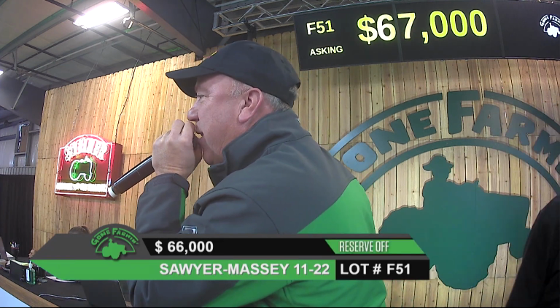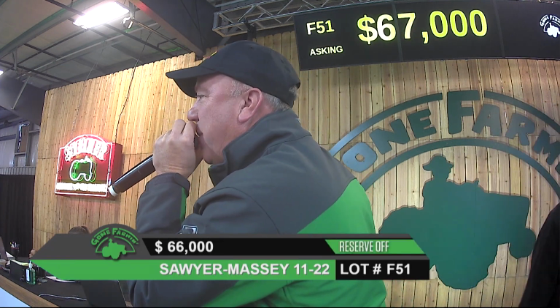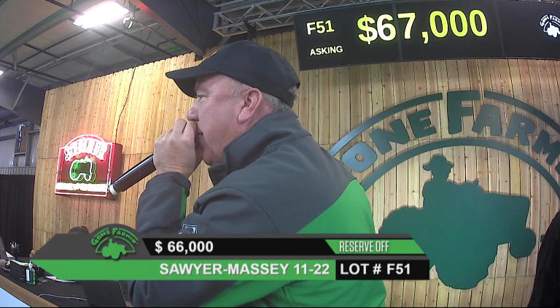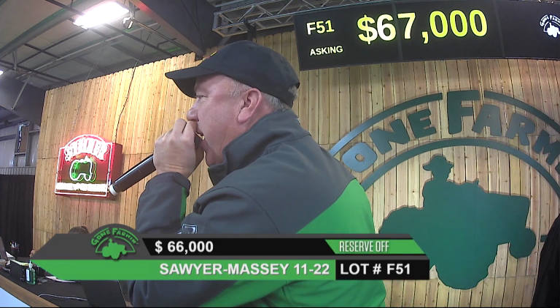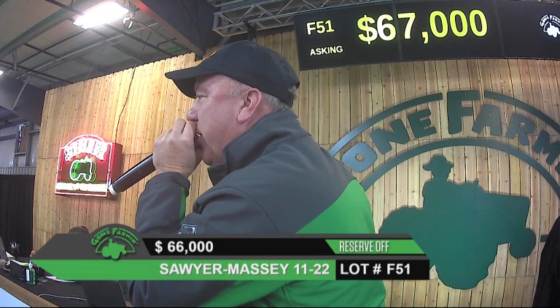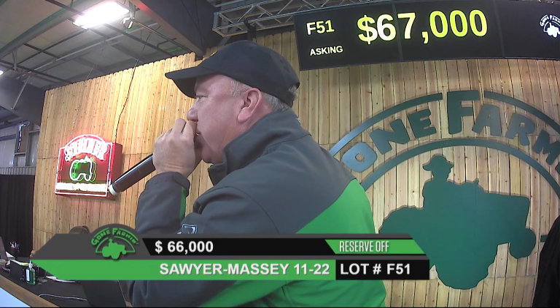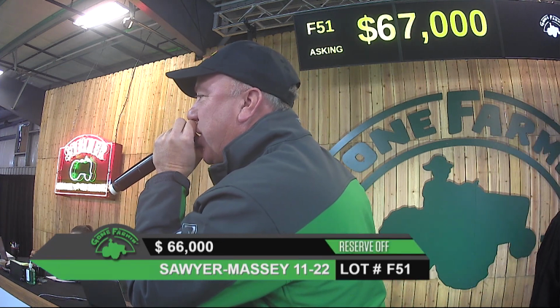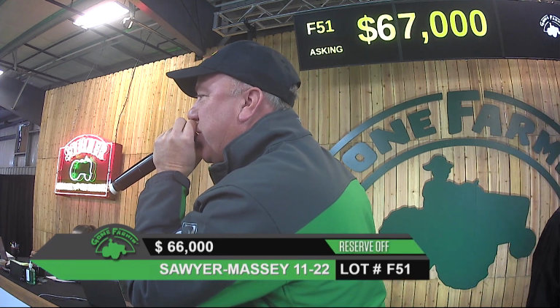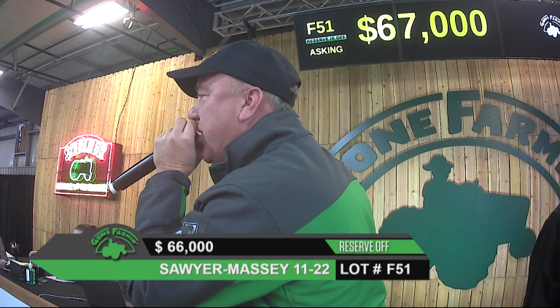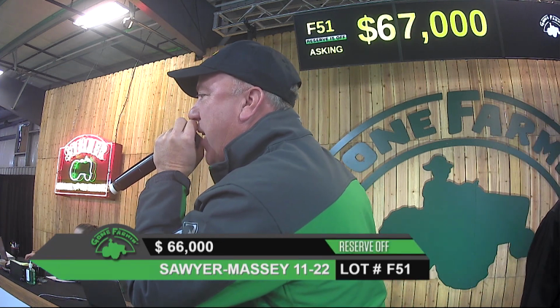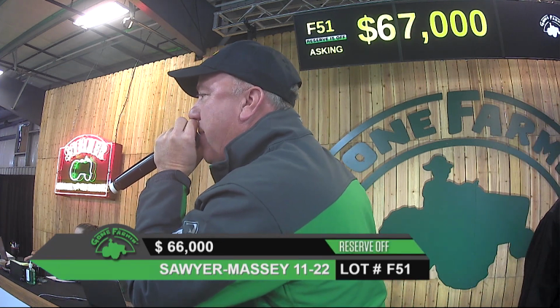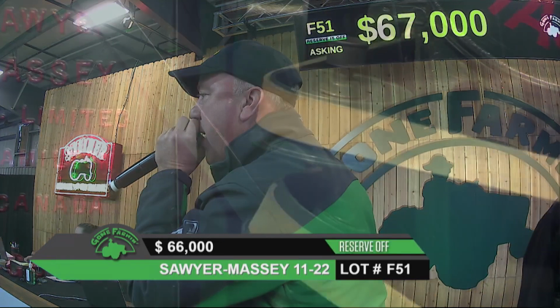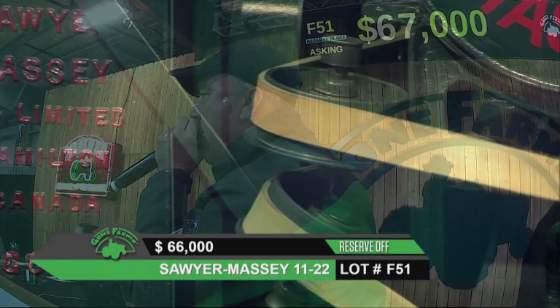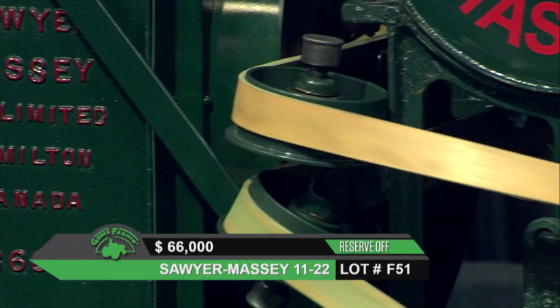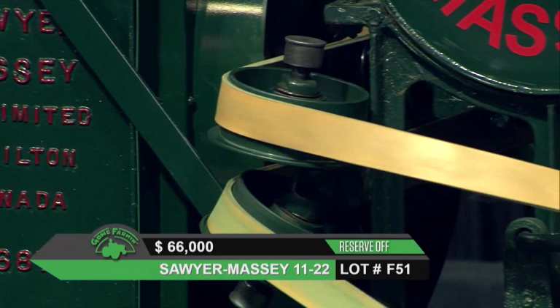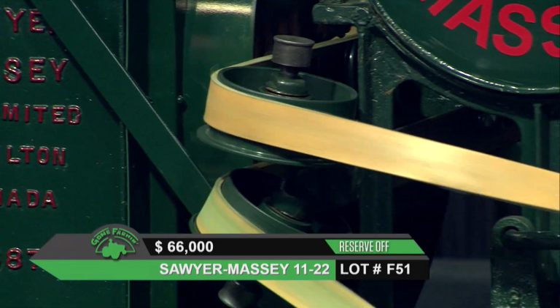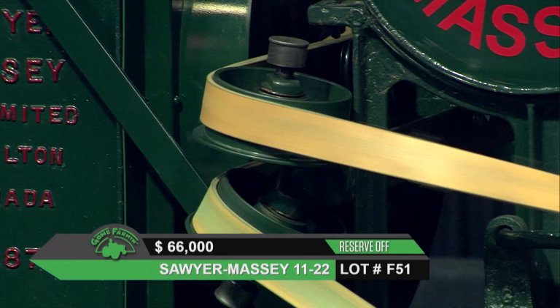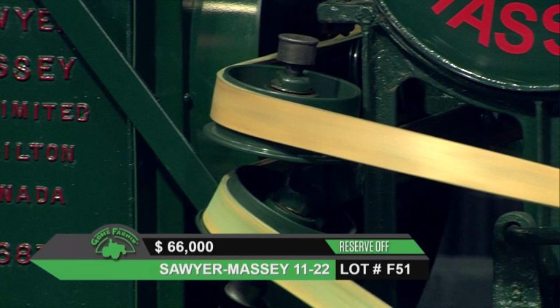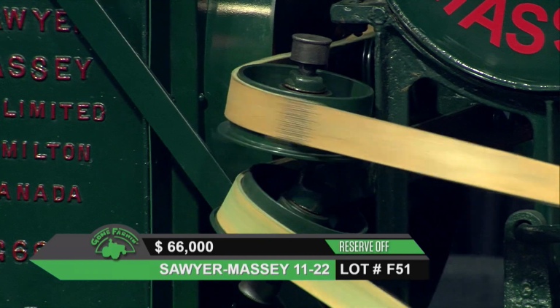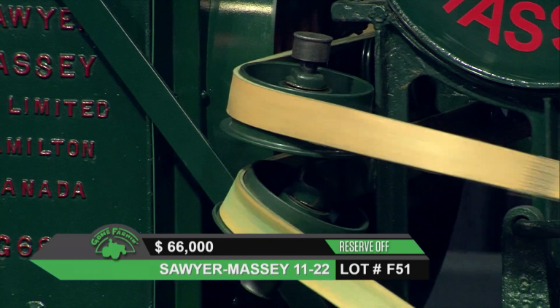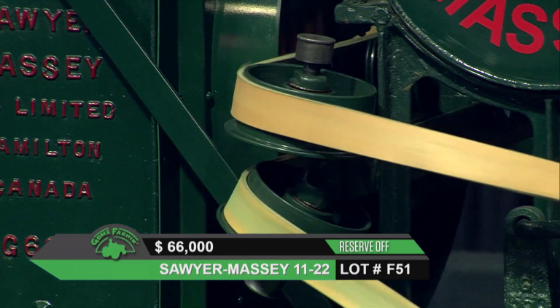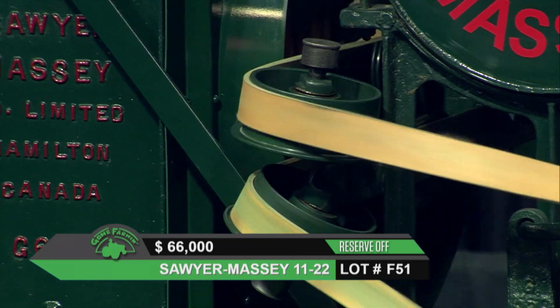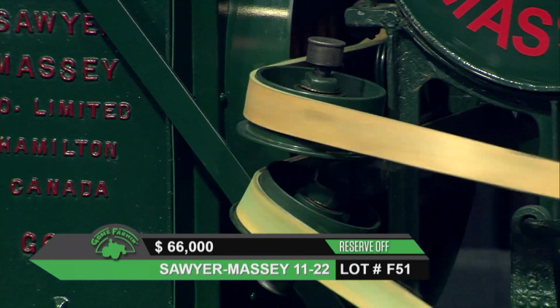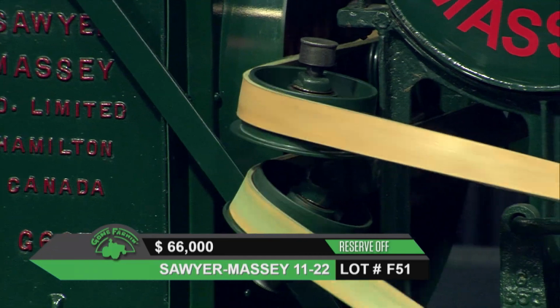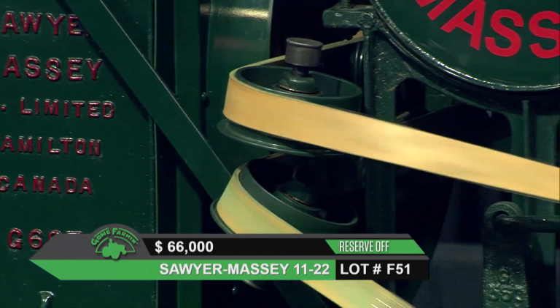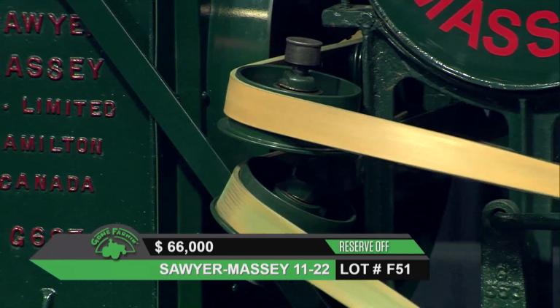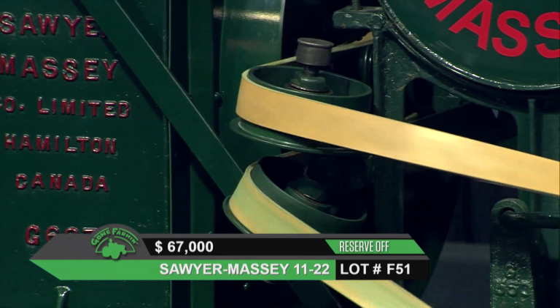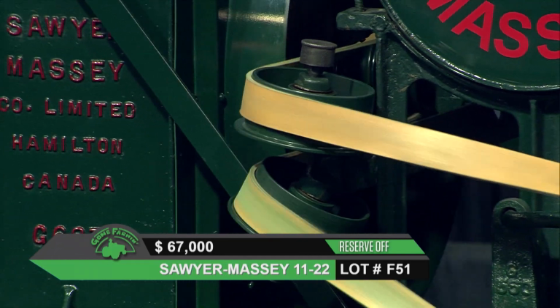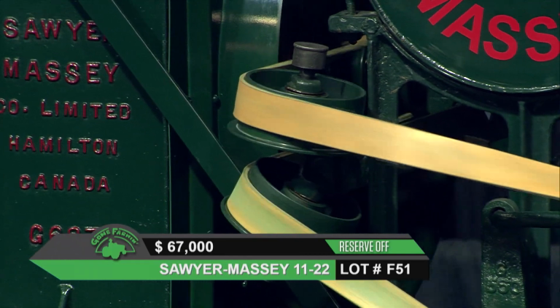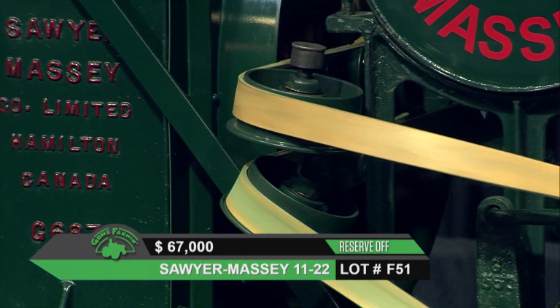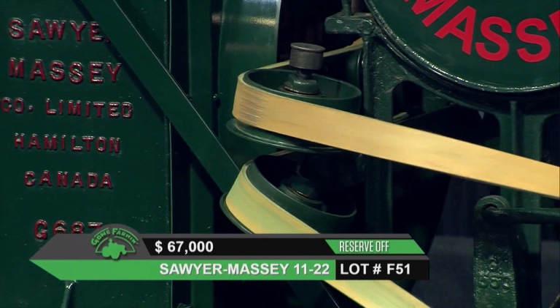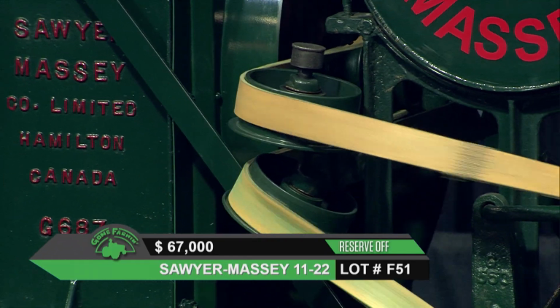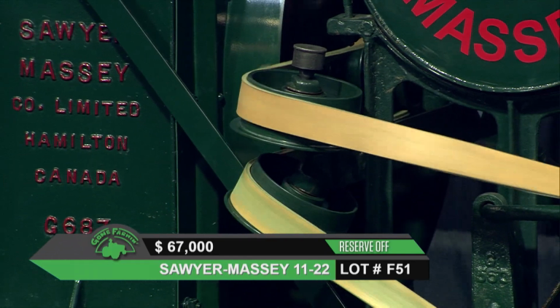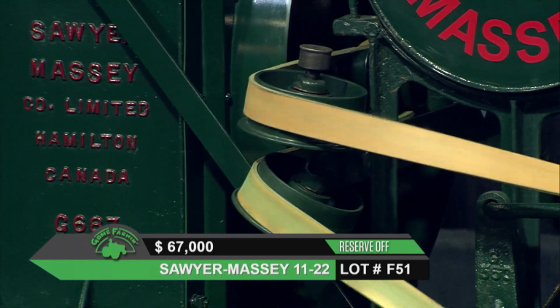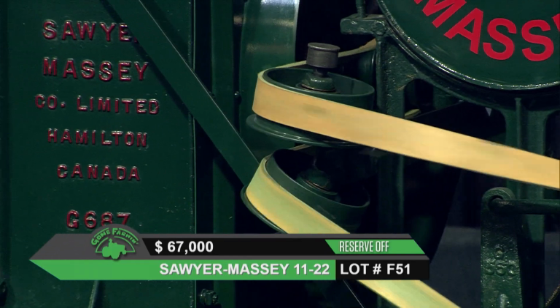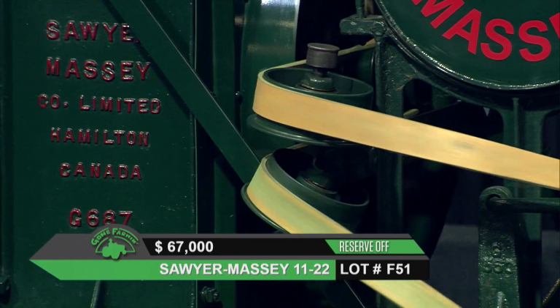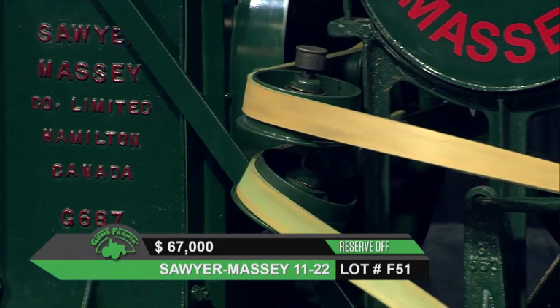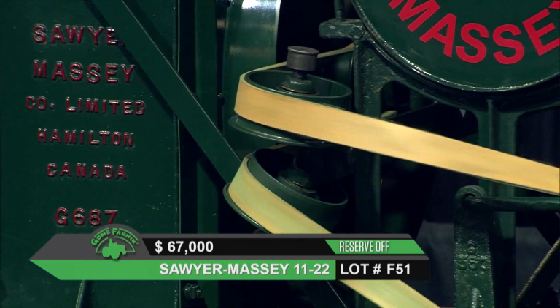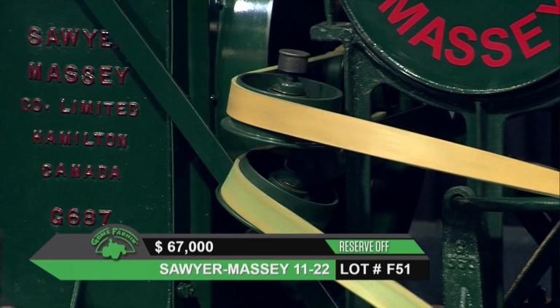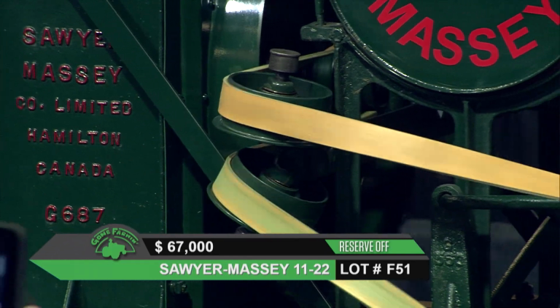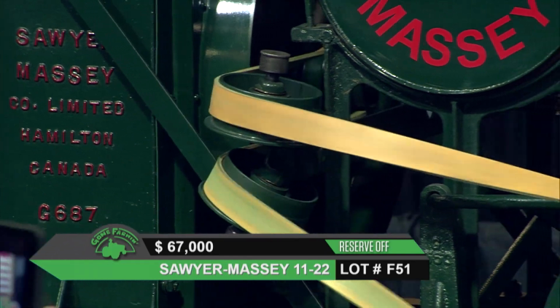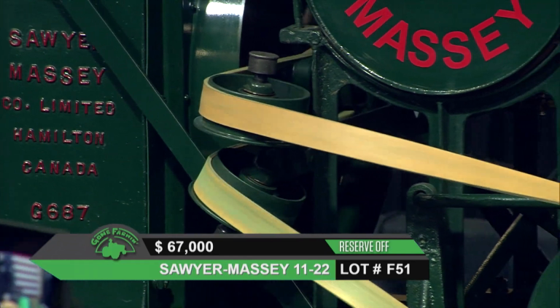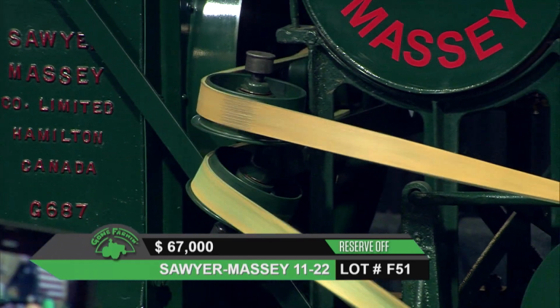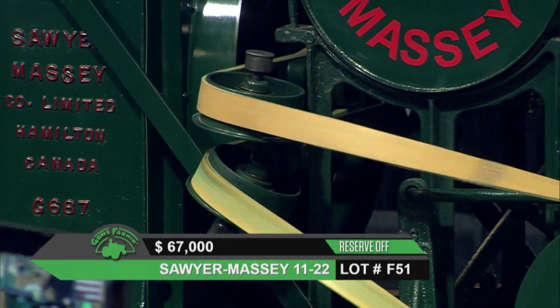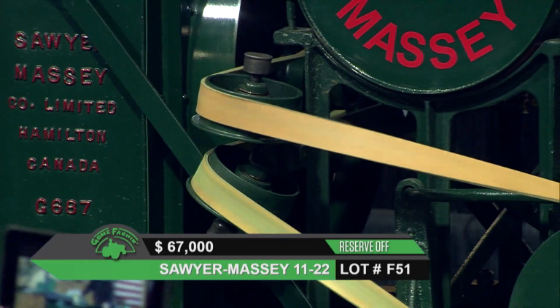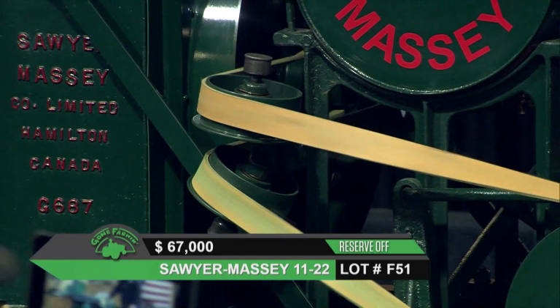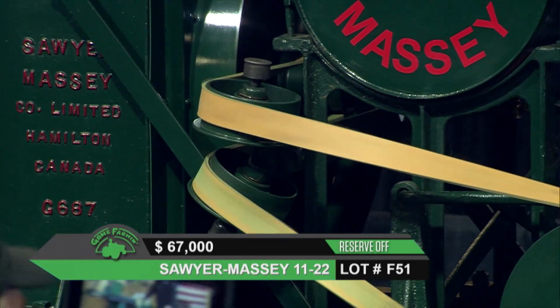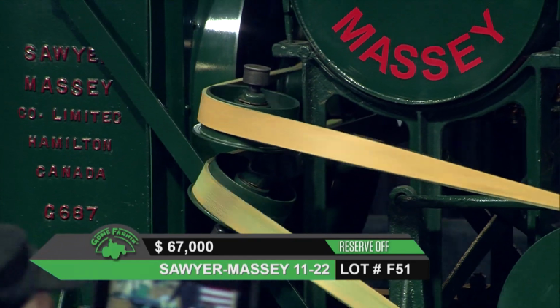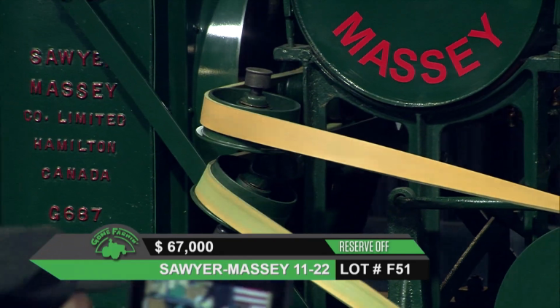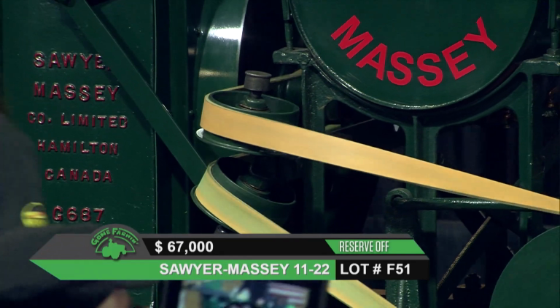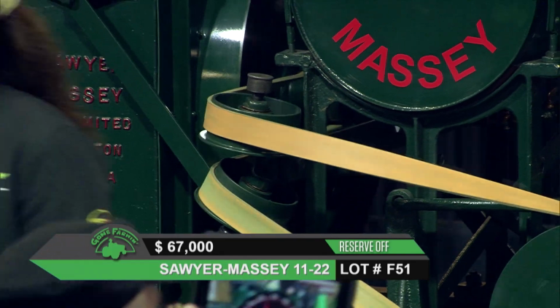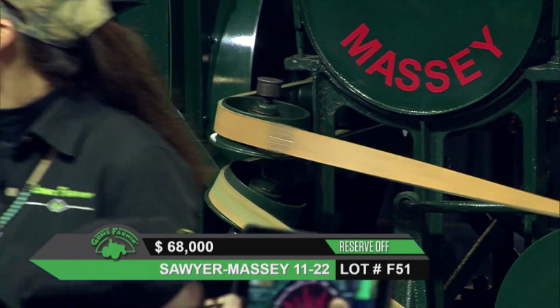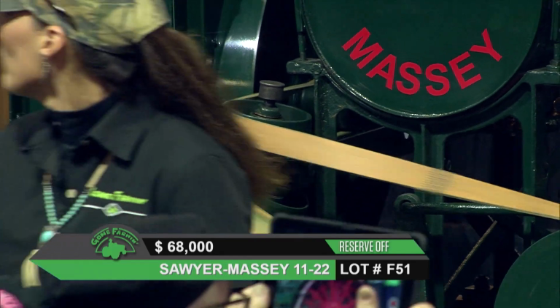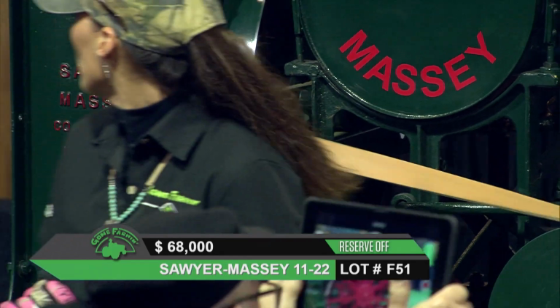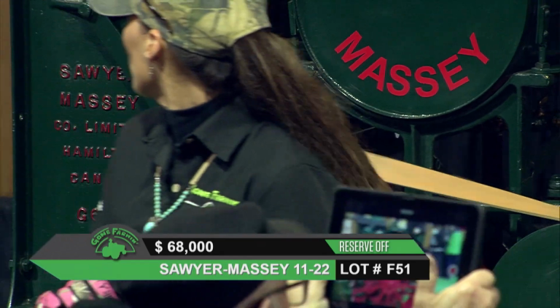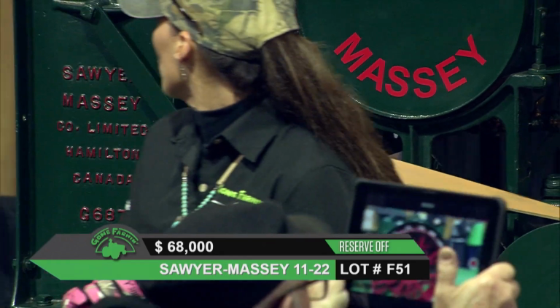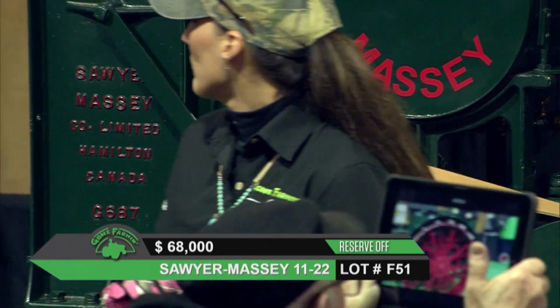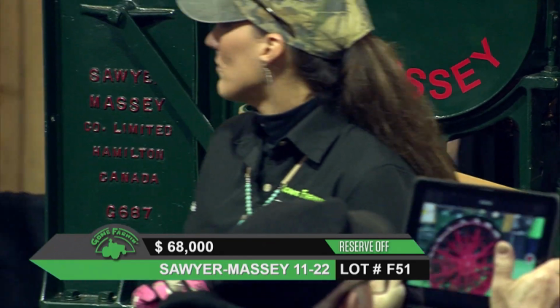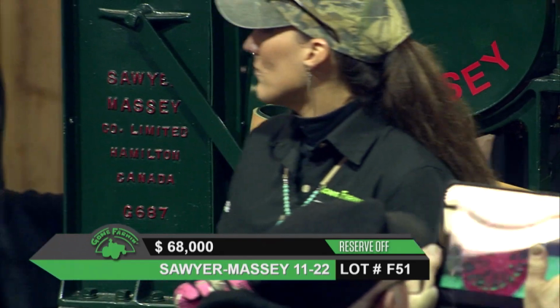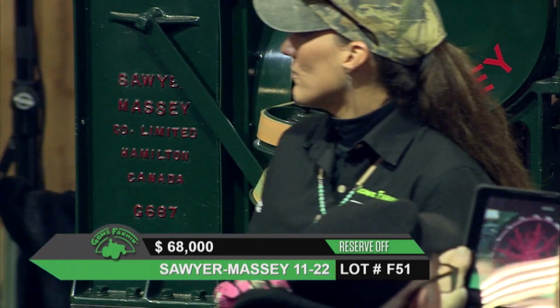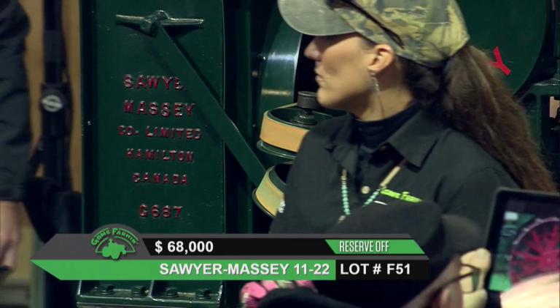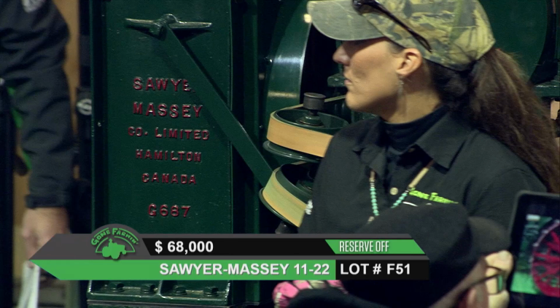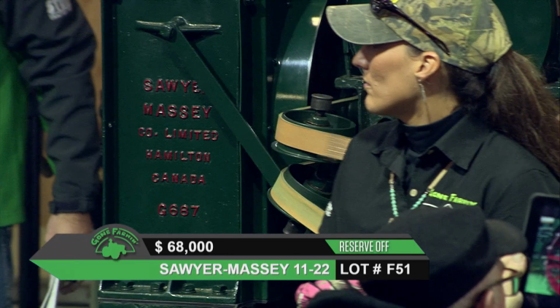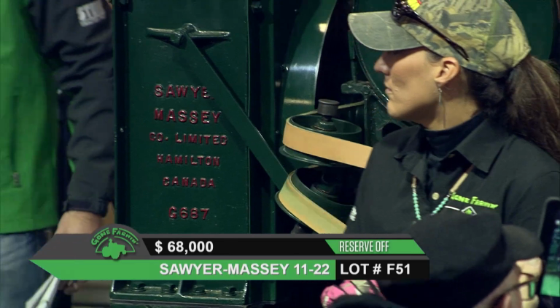The reserve has just come off of this tractor right here. Sixty-six thousand, sixty-seven thousand — the activity is very high on it right now.